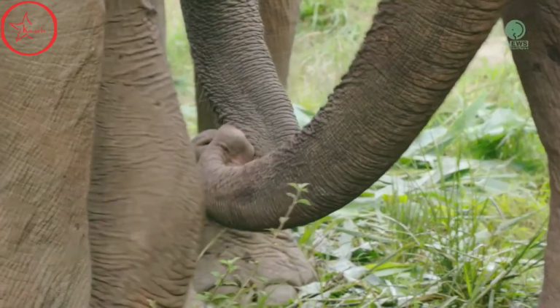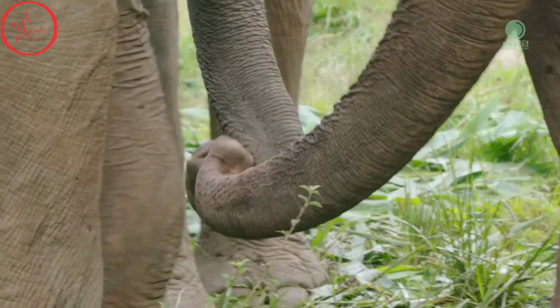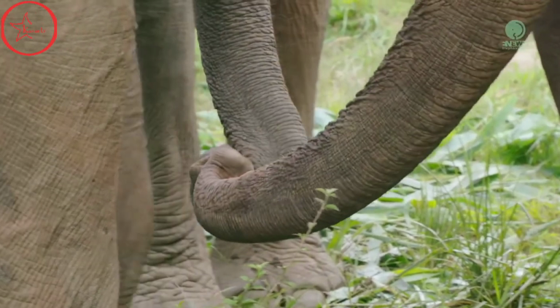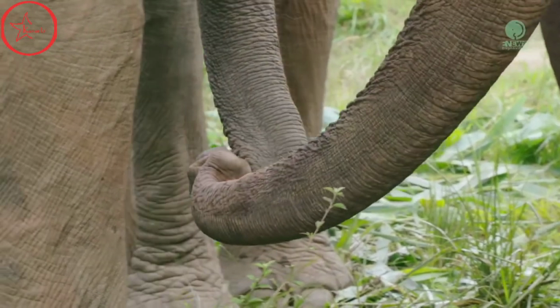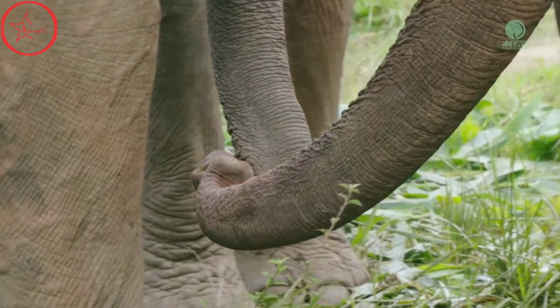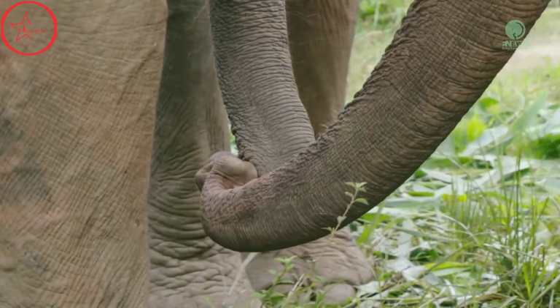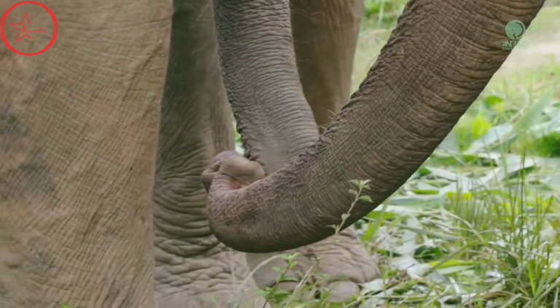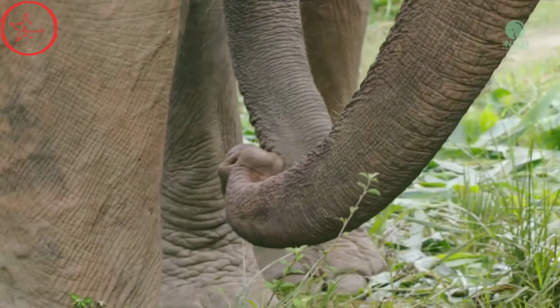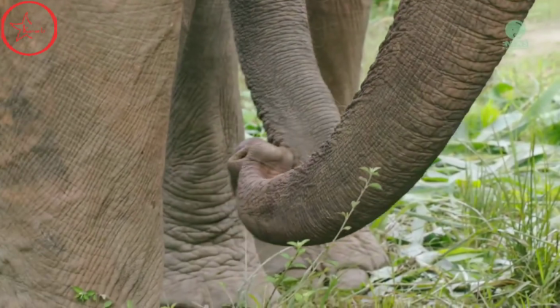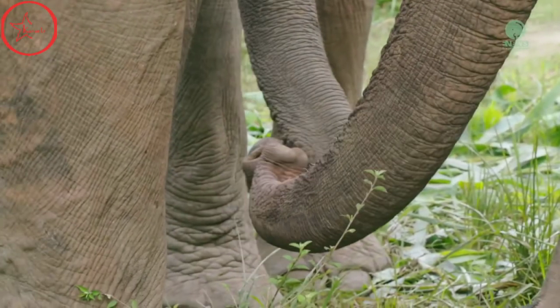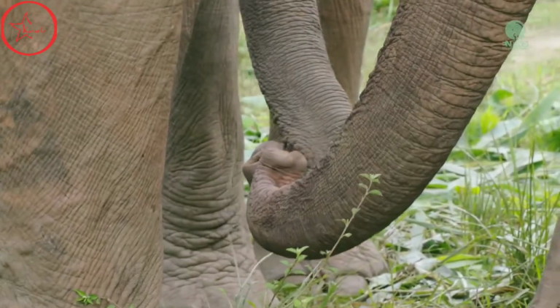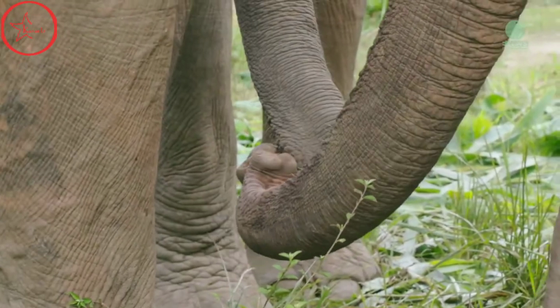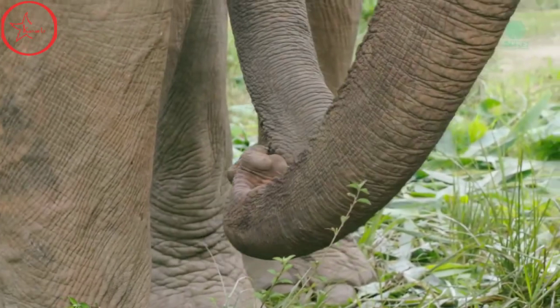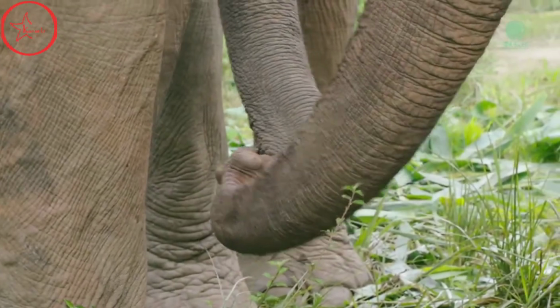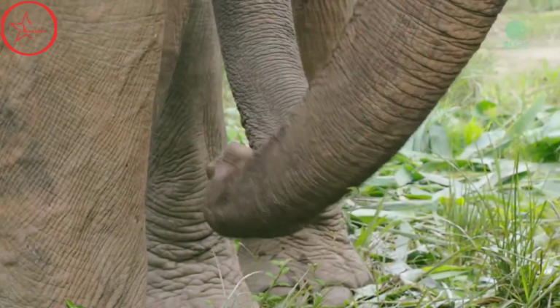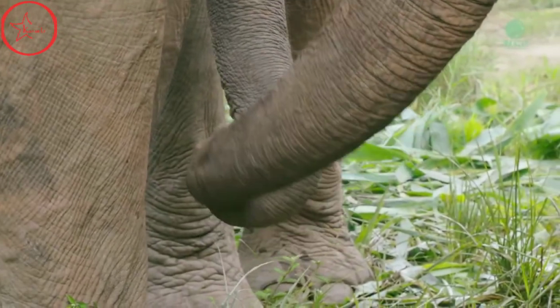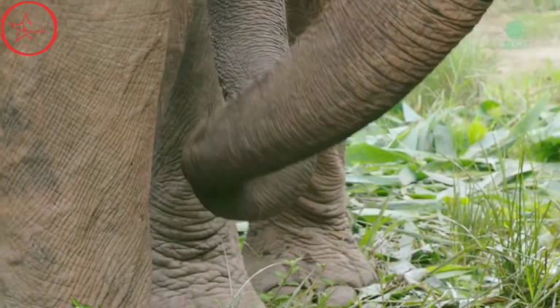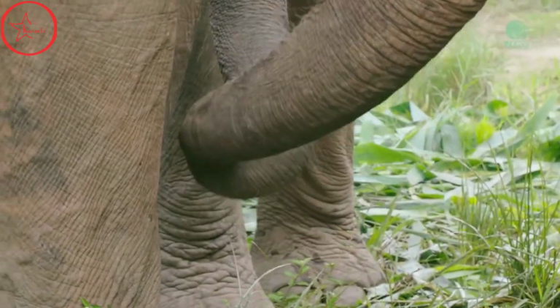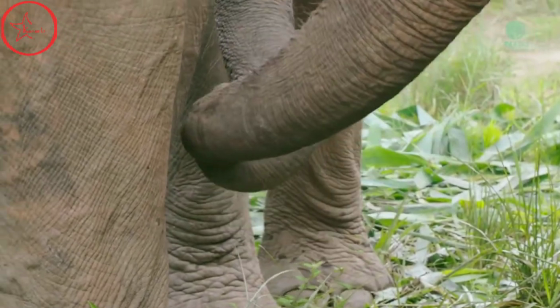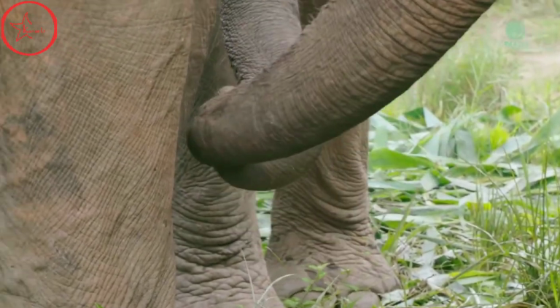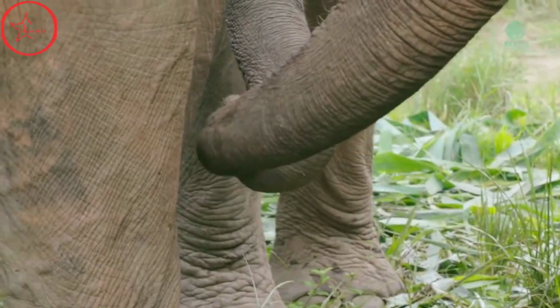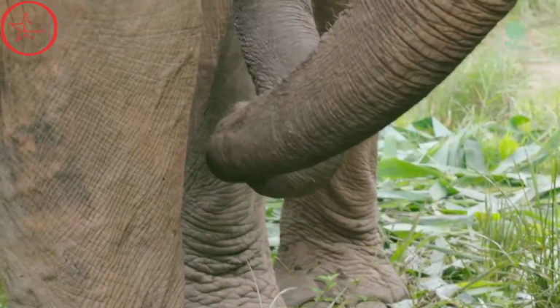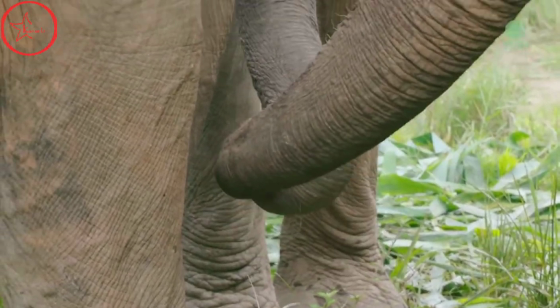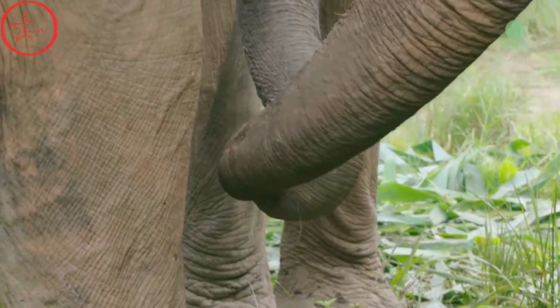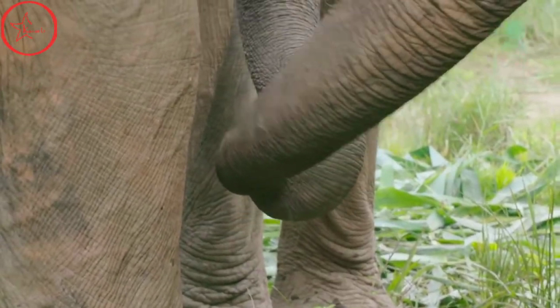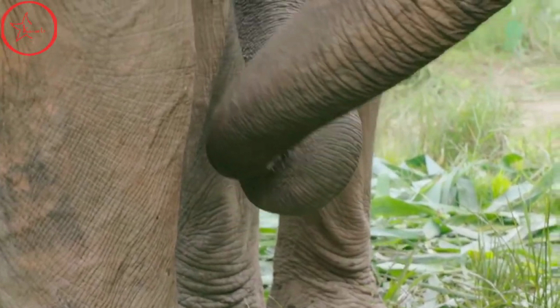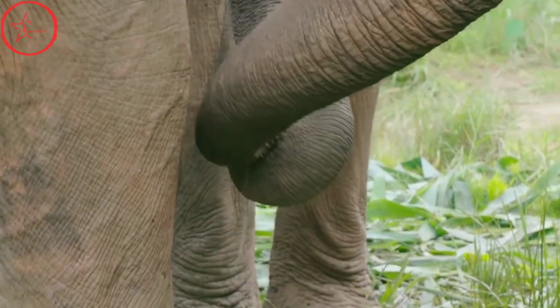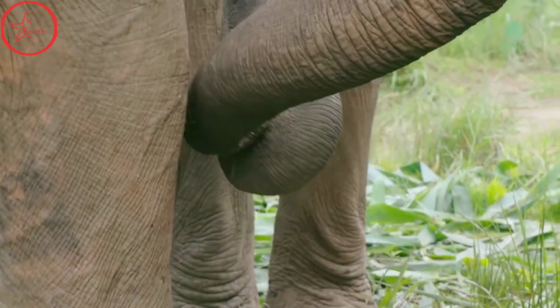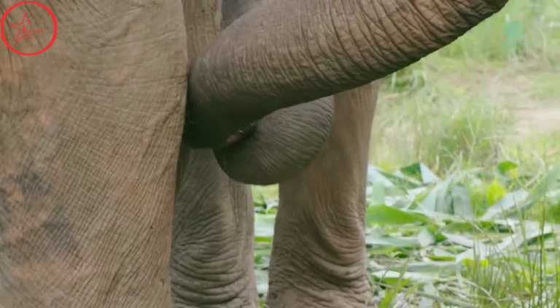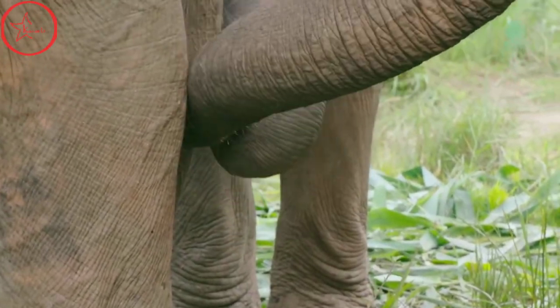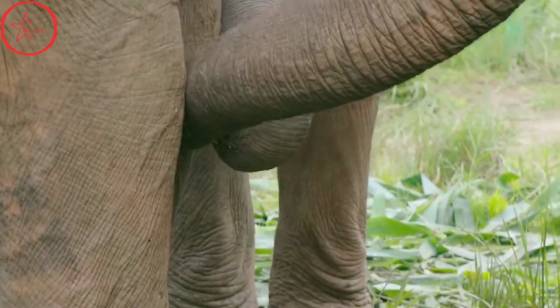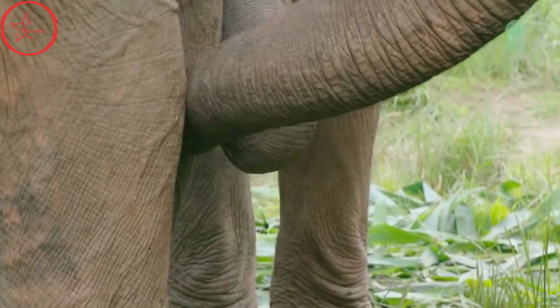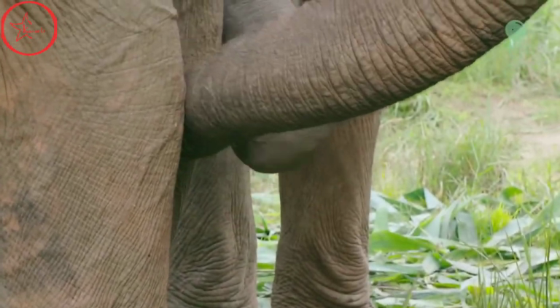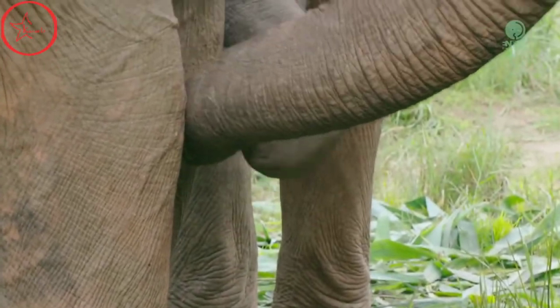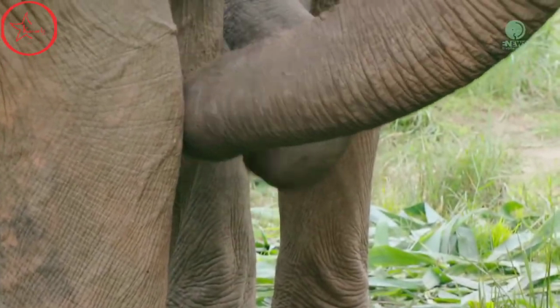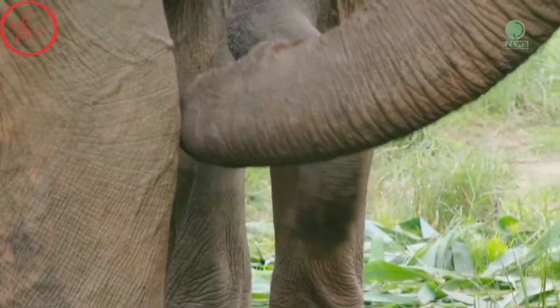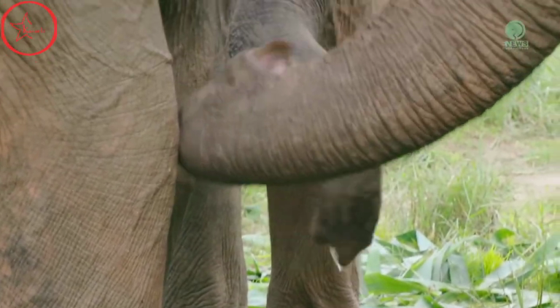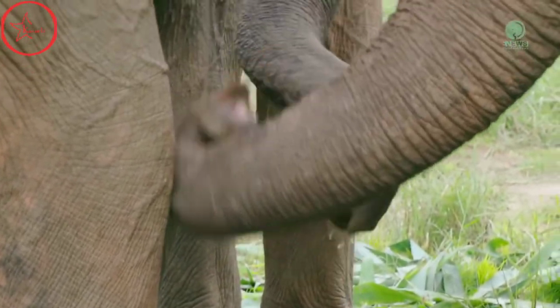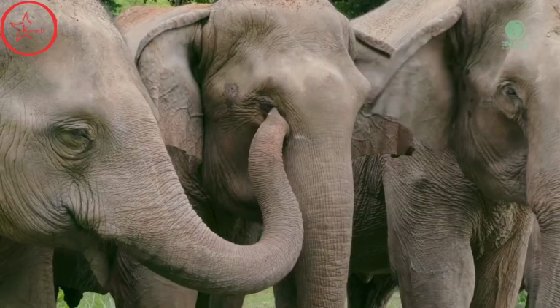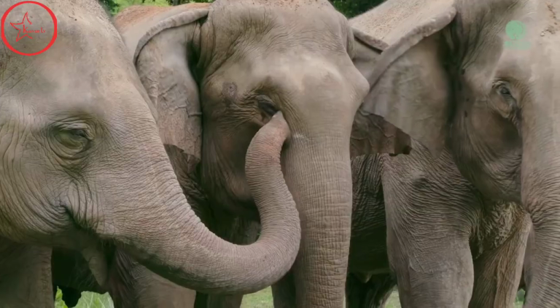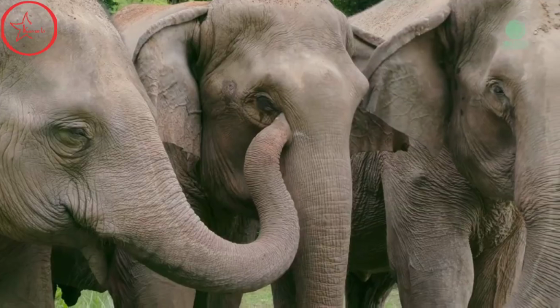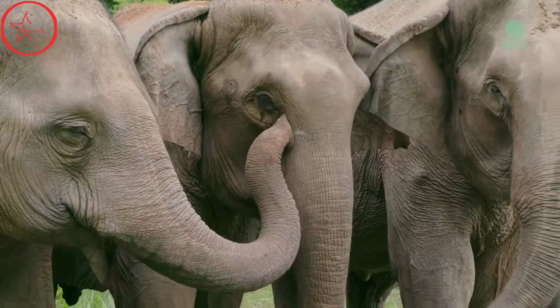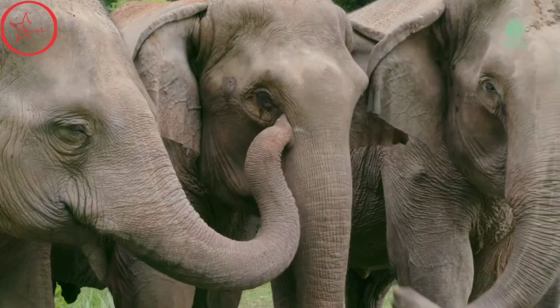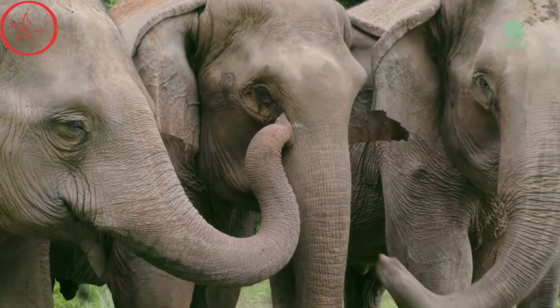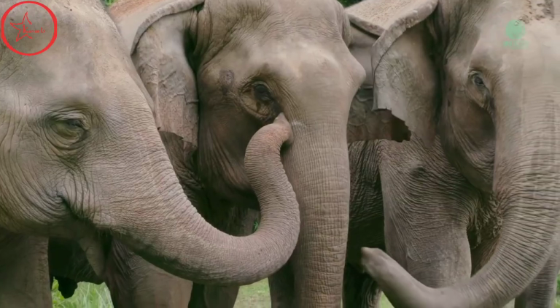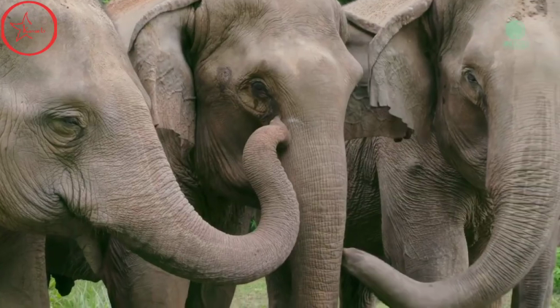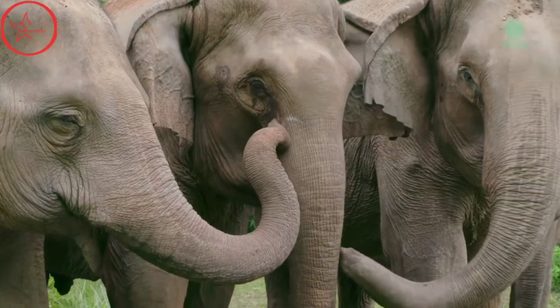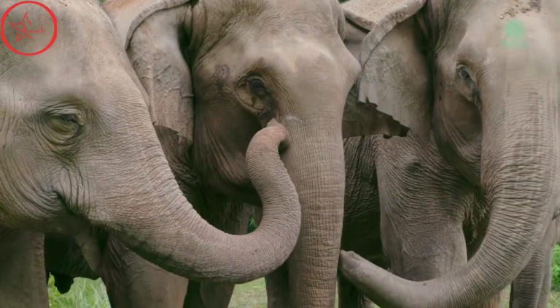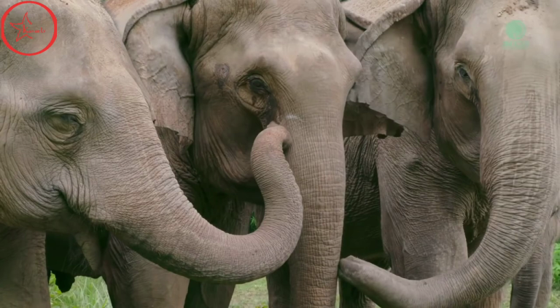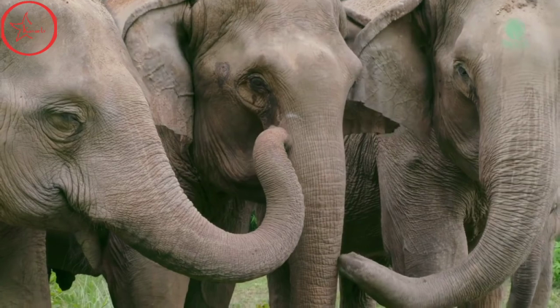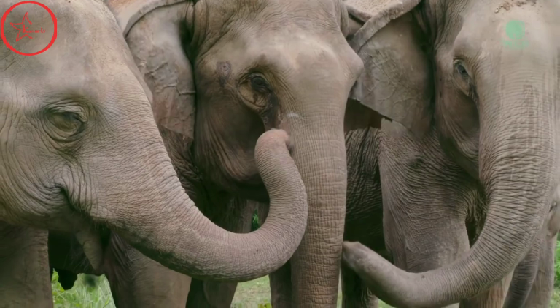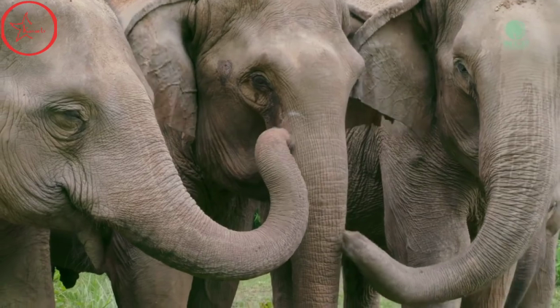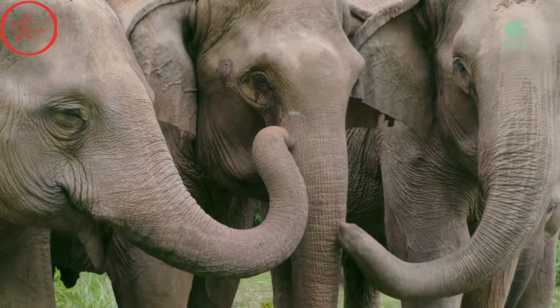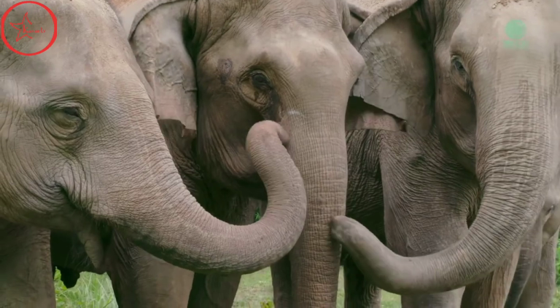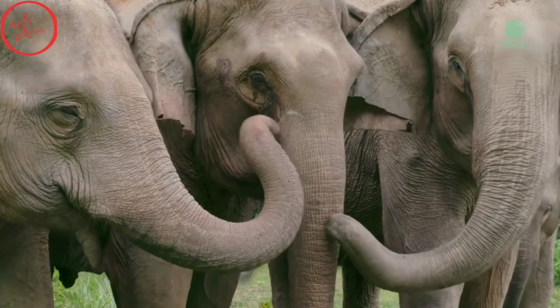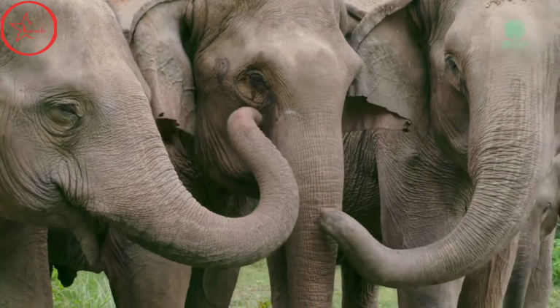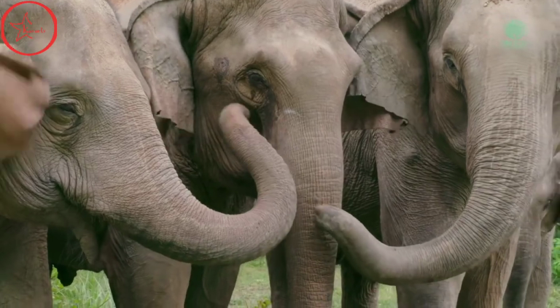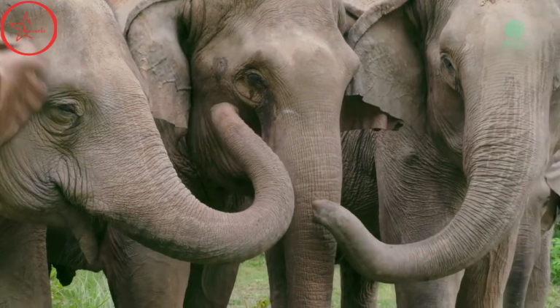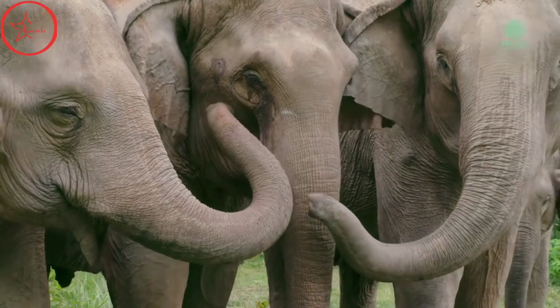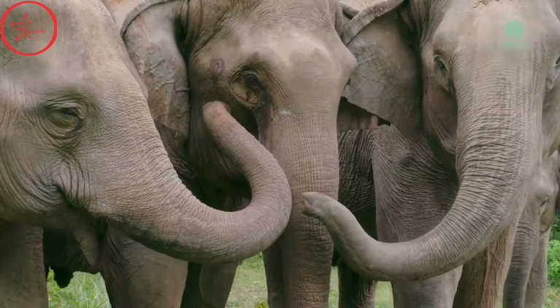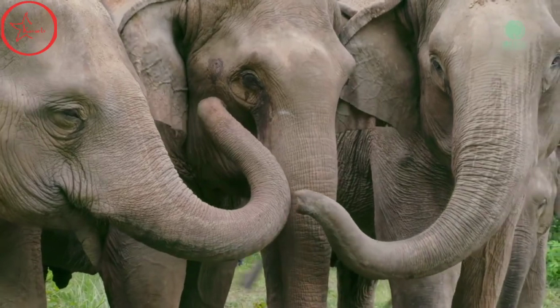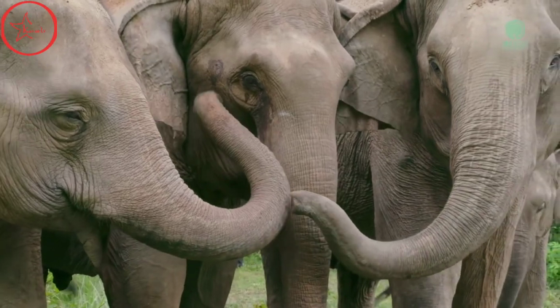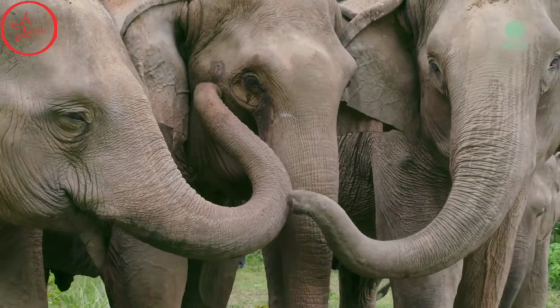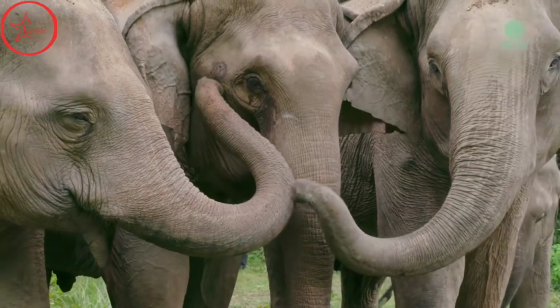Furthermore, elephants have the ability to judge the distance from another elephant based on the pitch of his call.